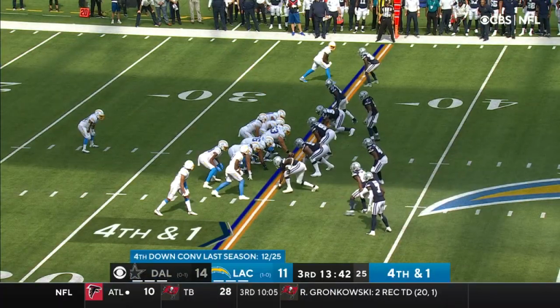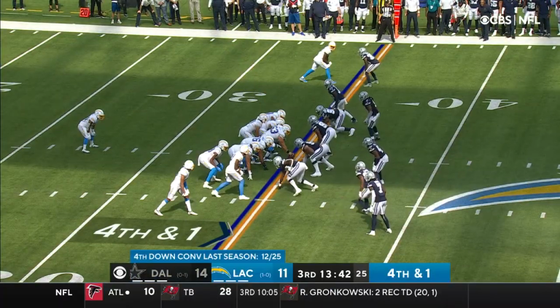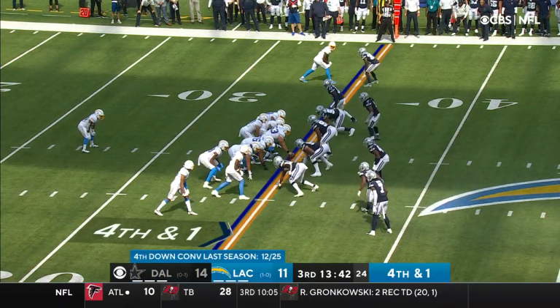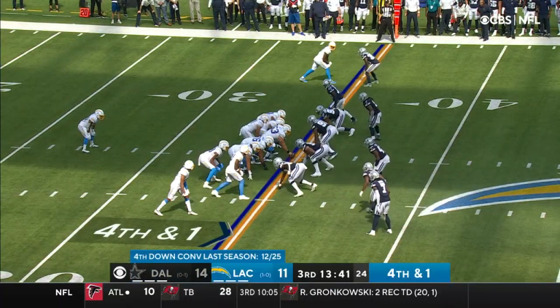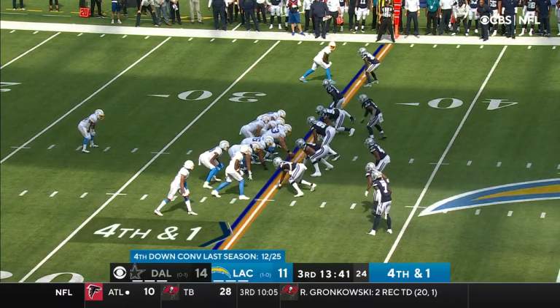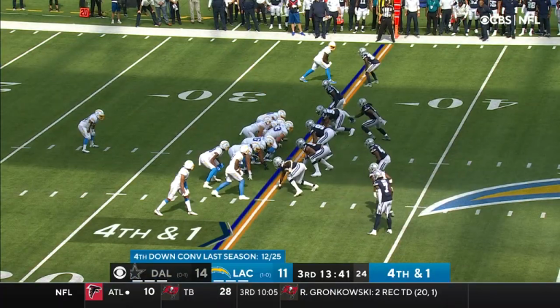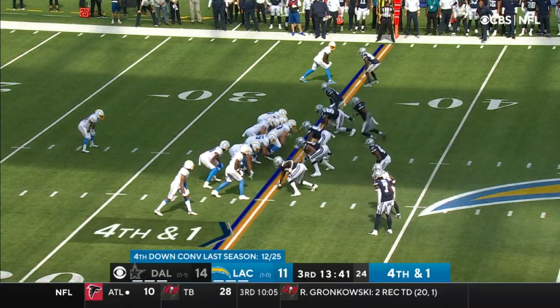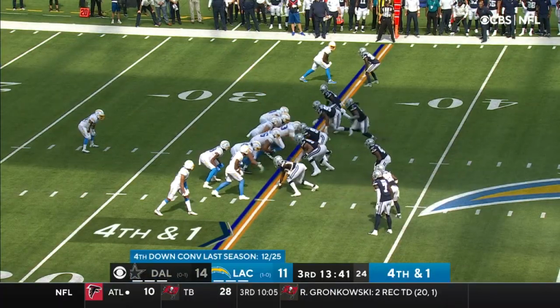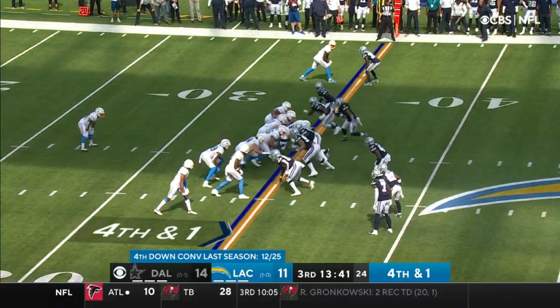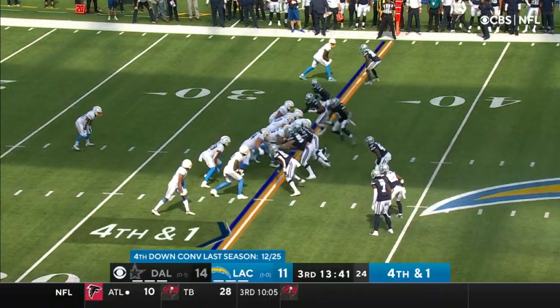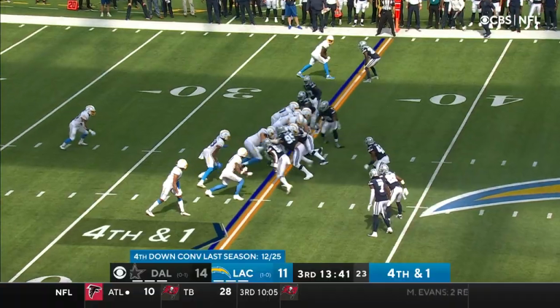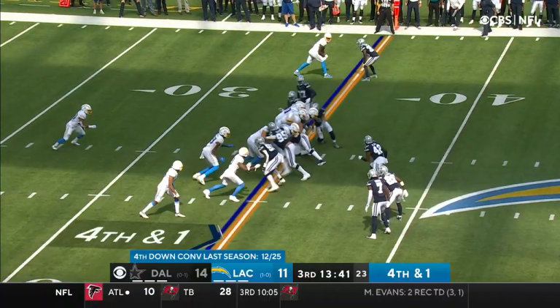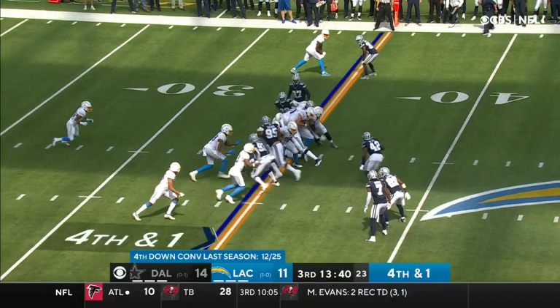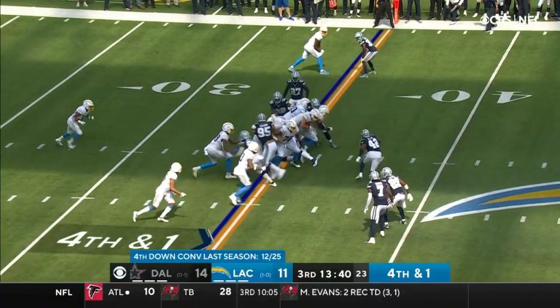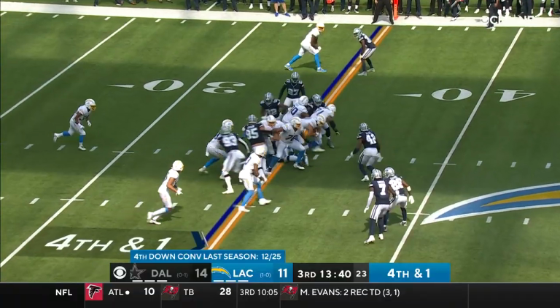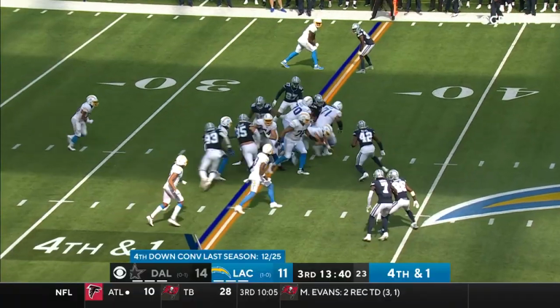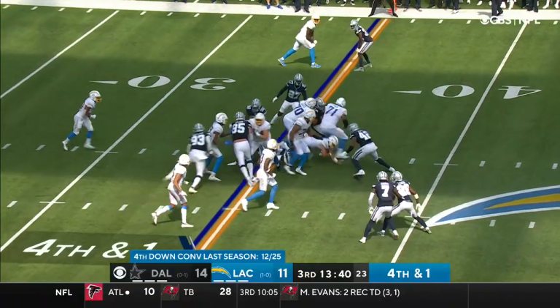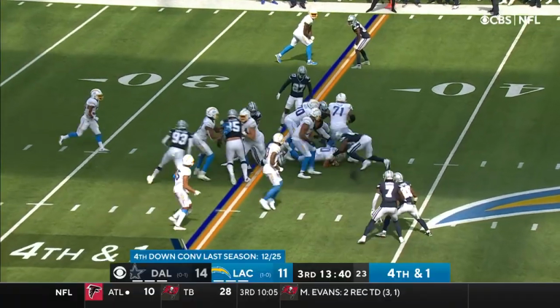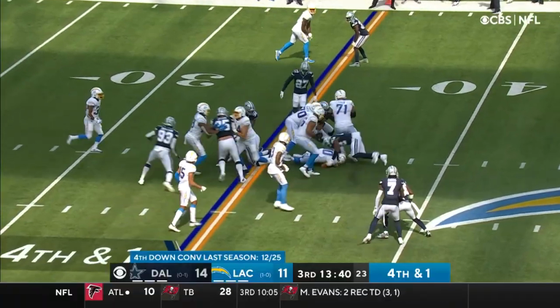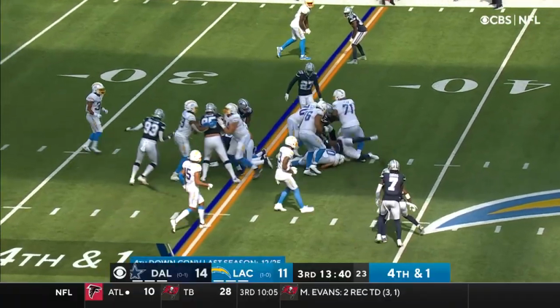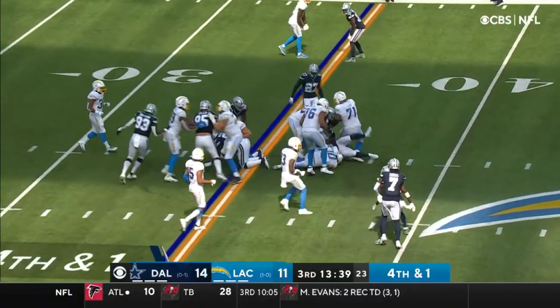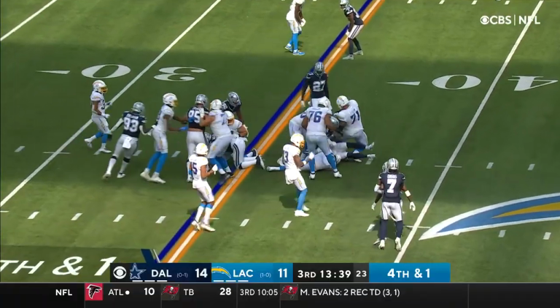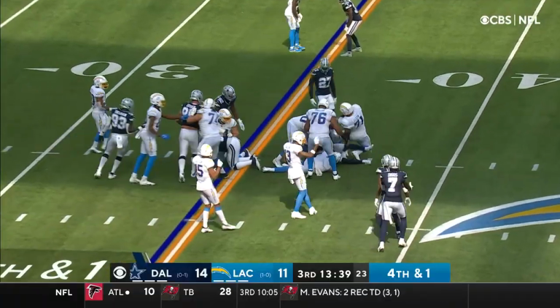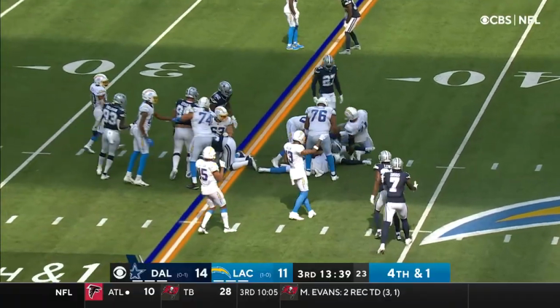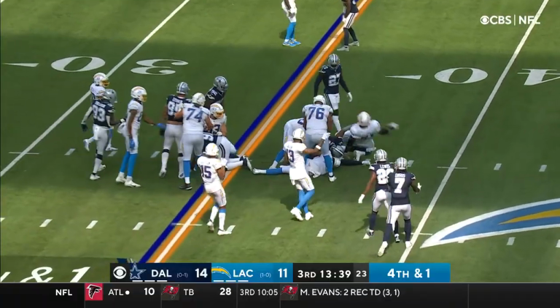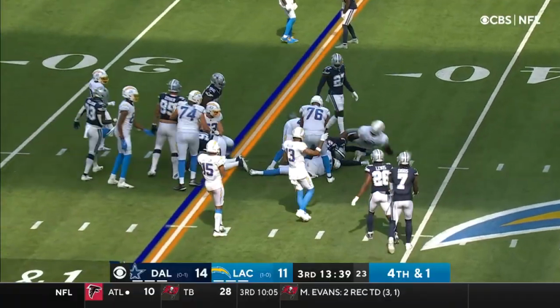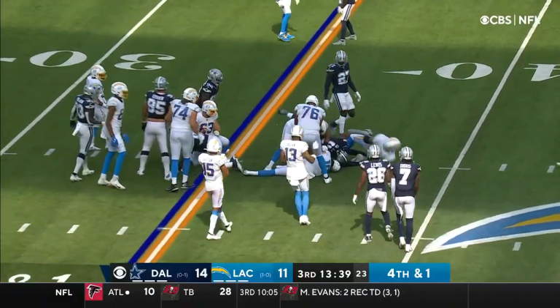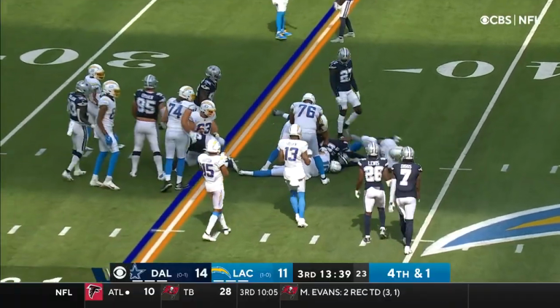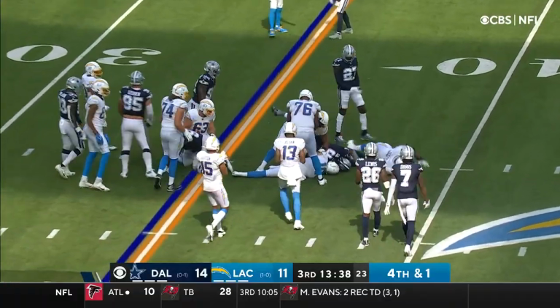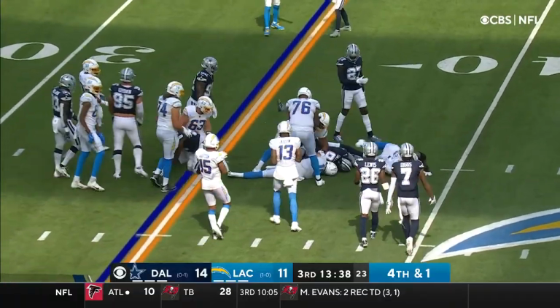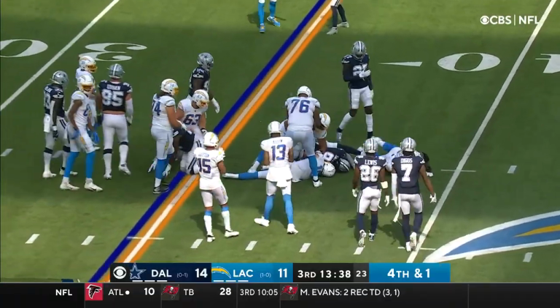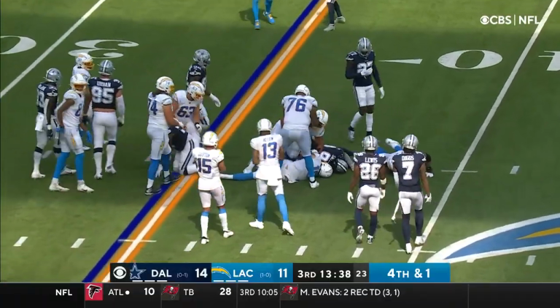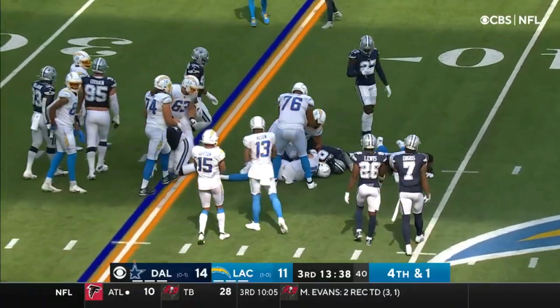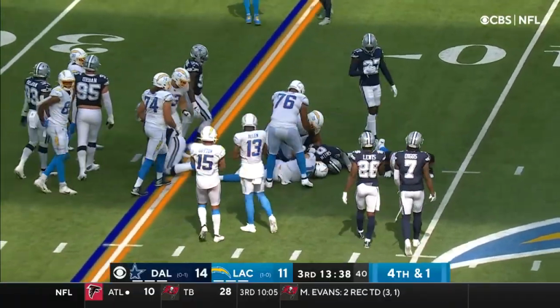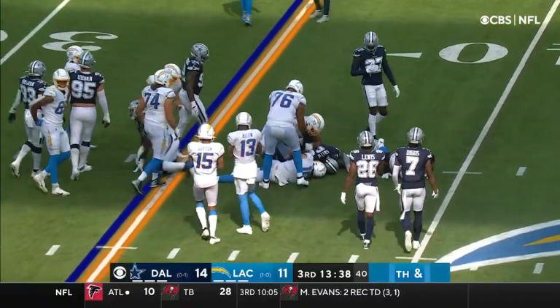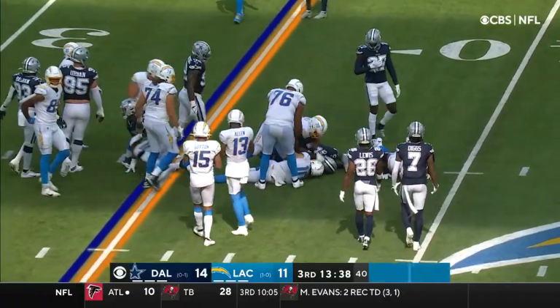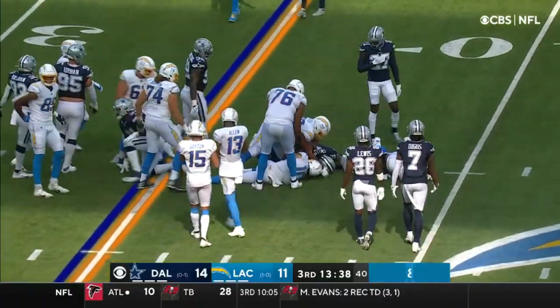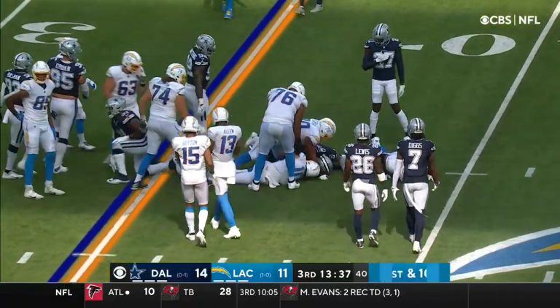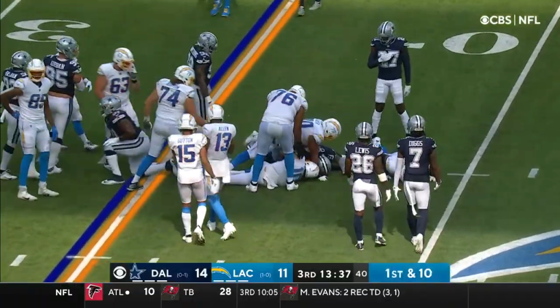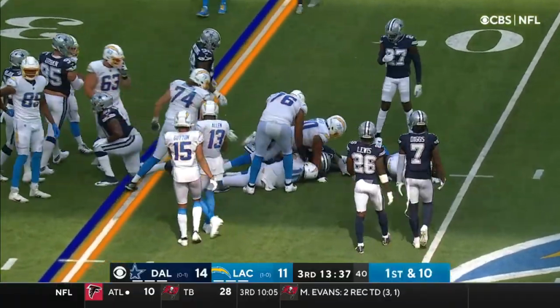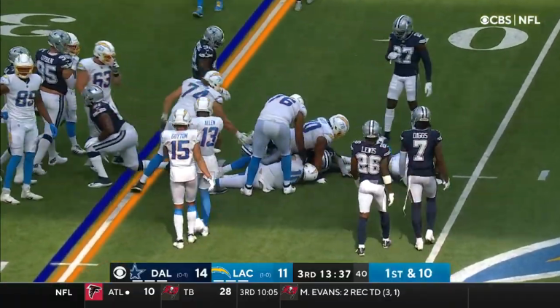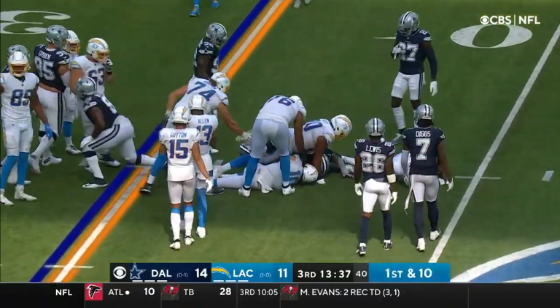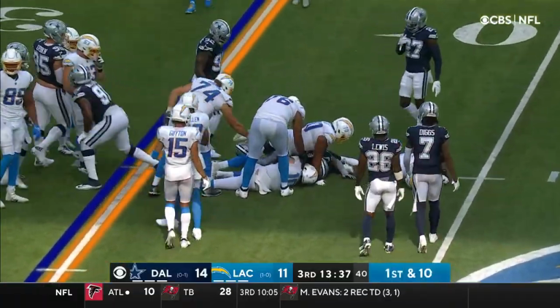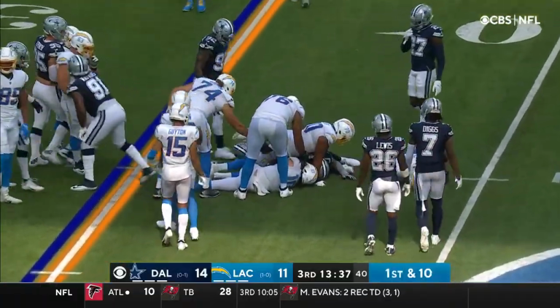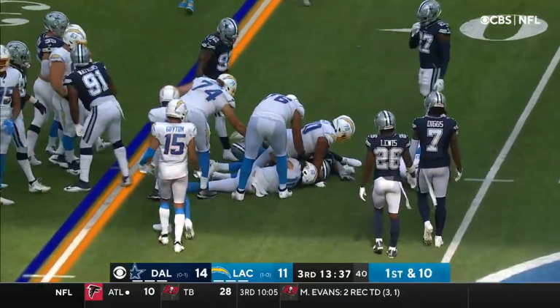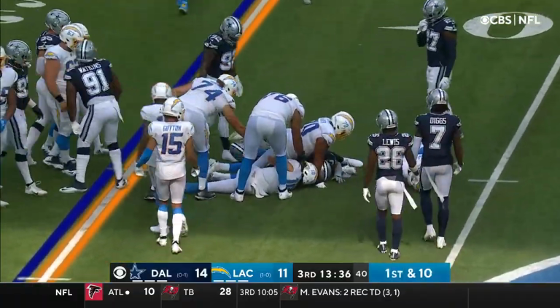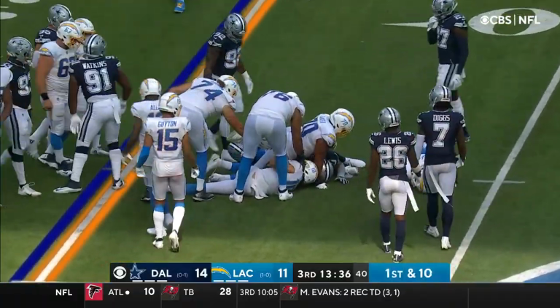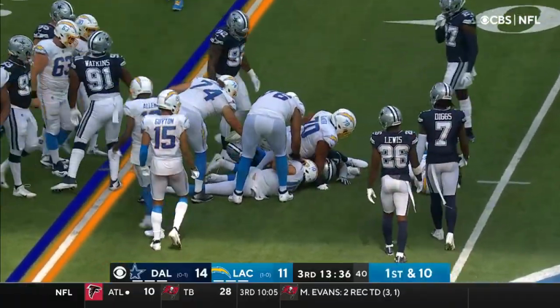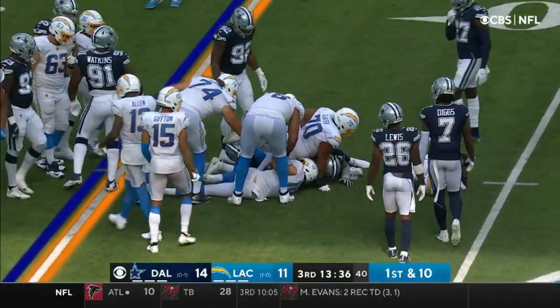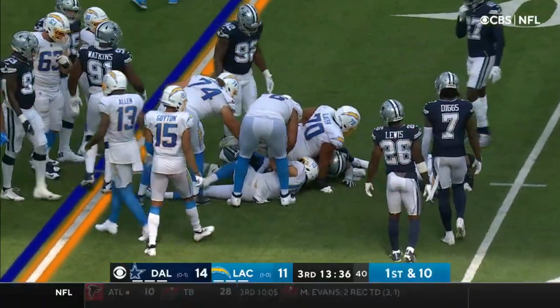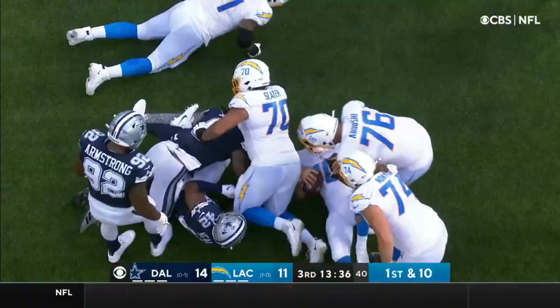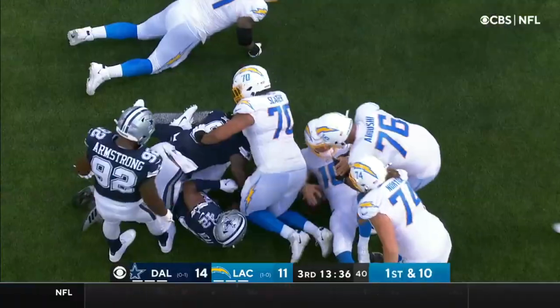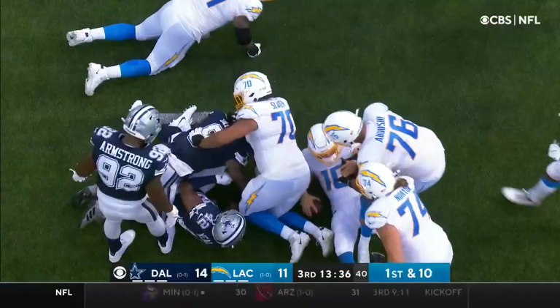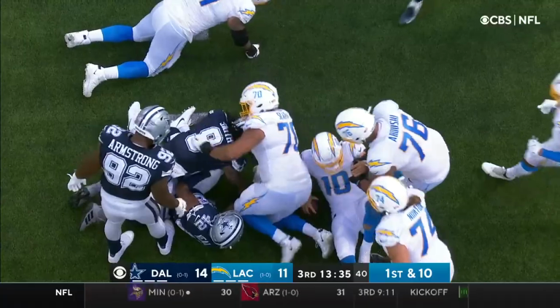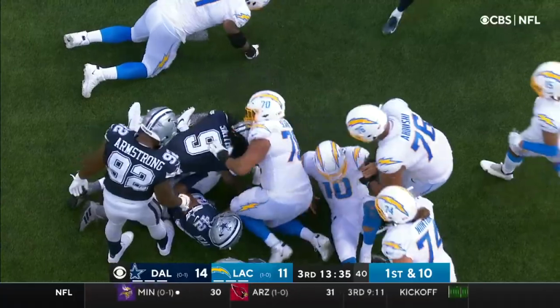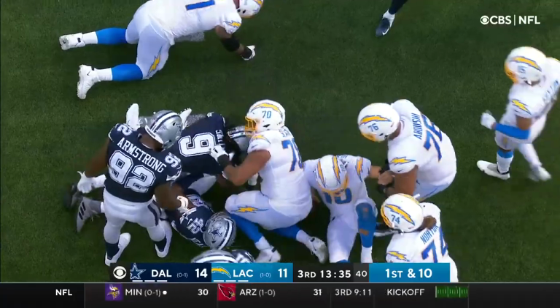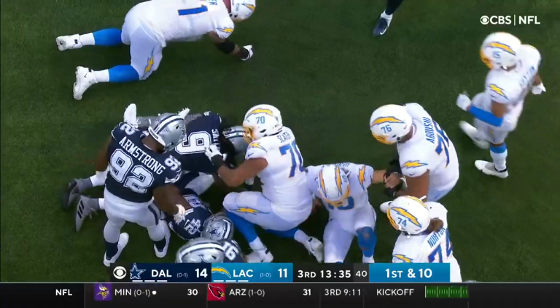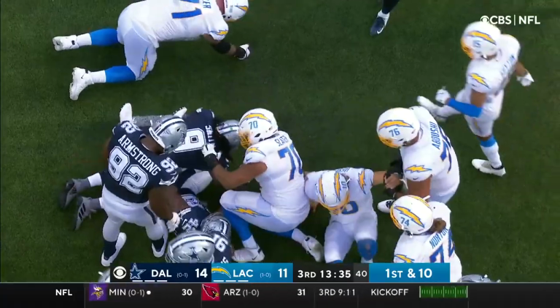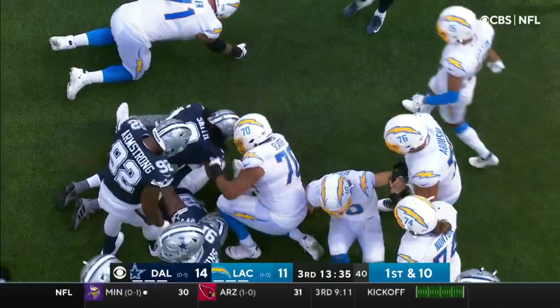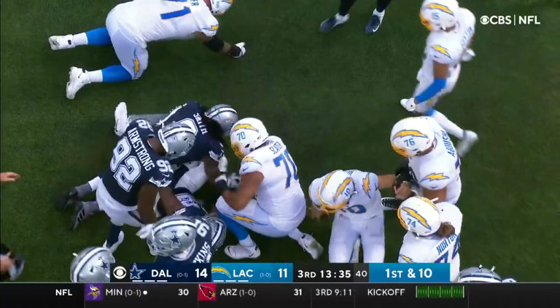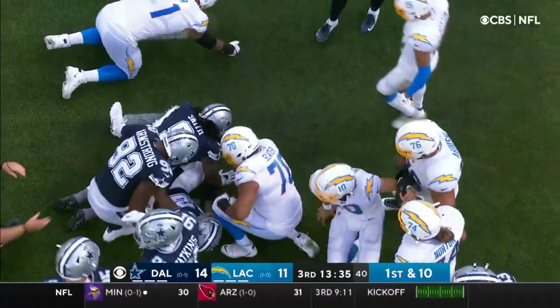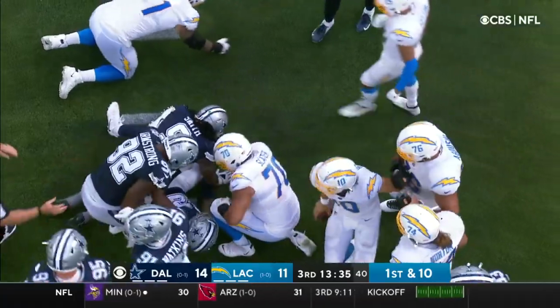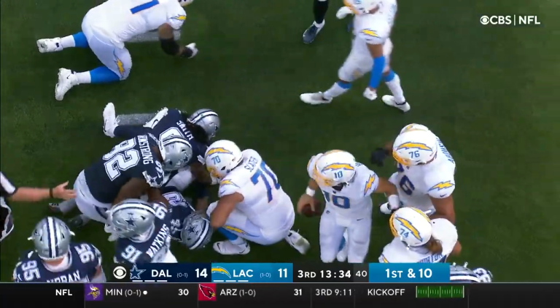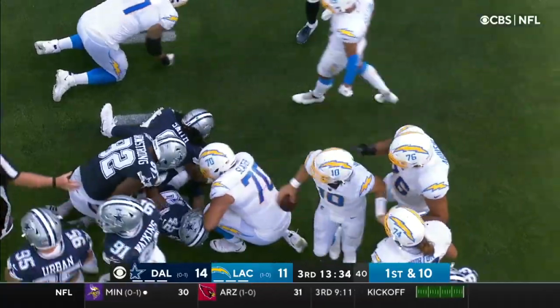Fourth and inches. He's got it. Six foot six — Herbert falls forward for the first.